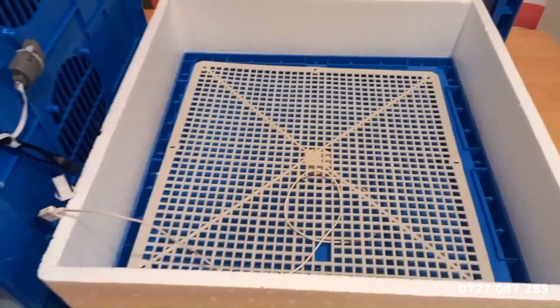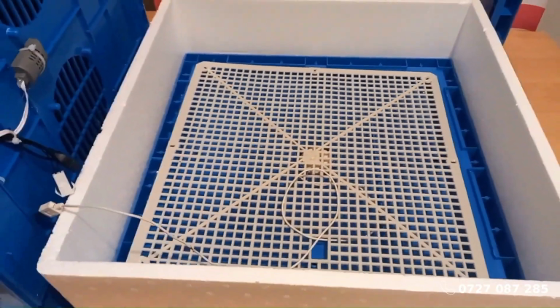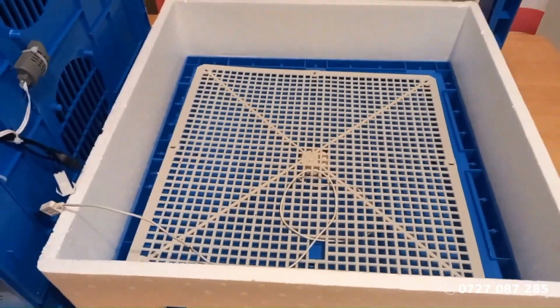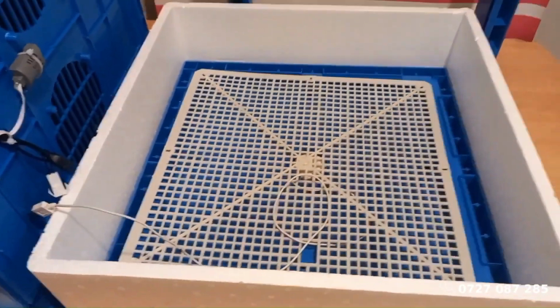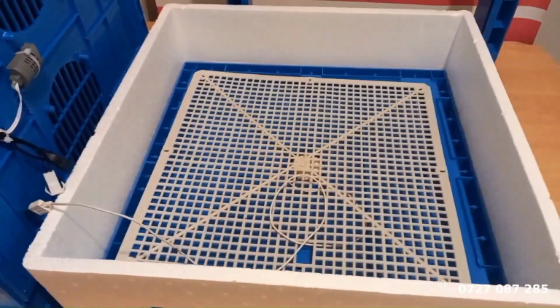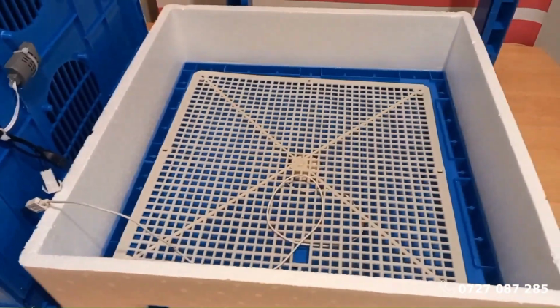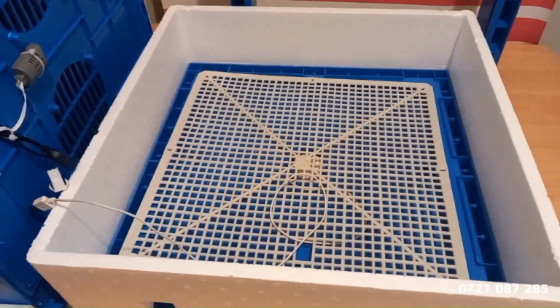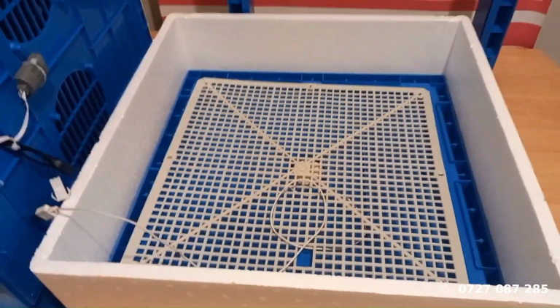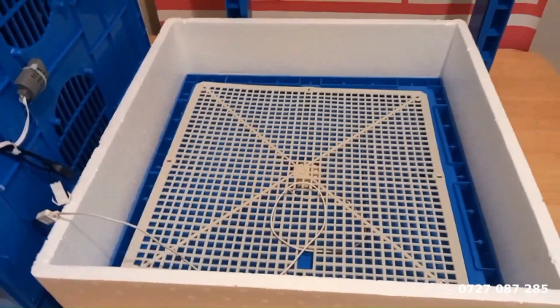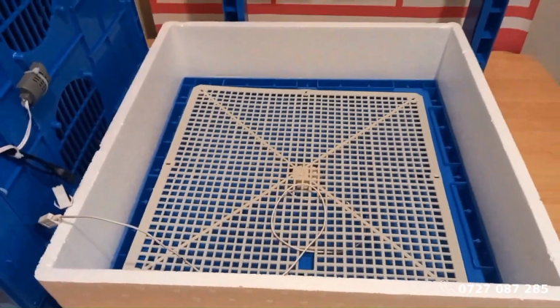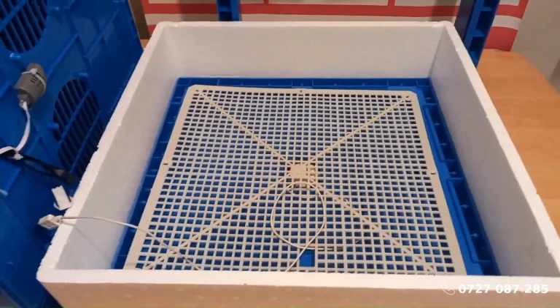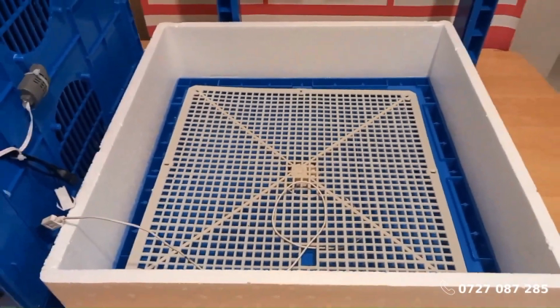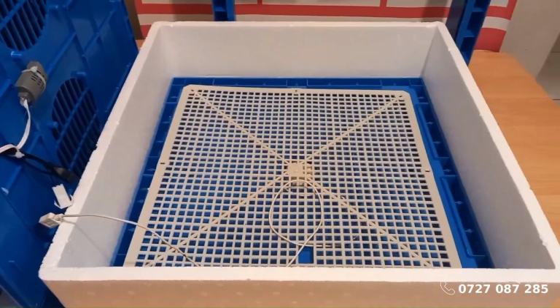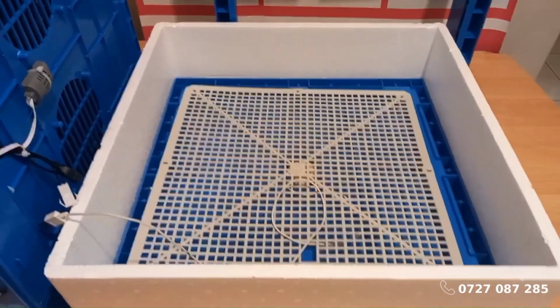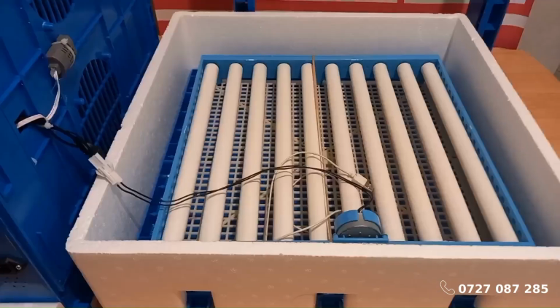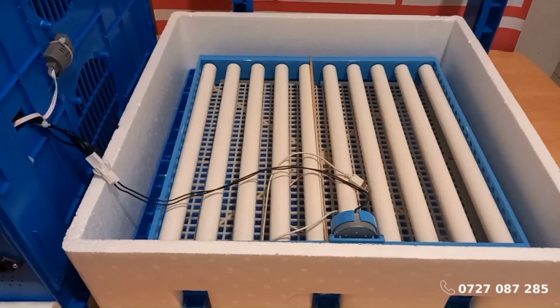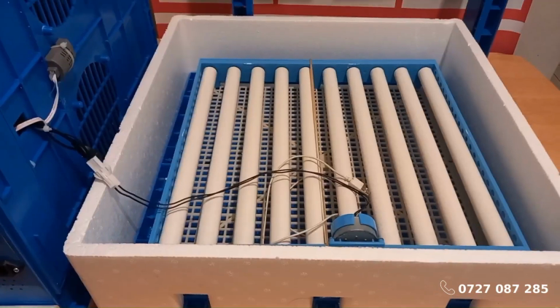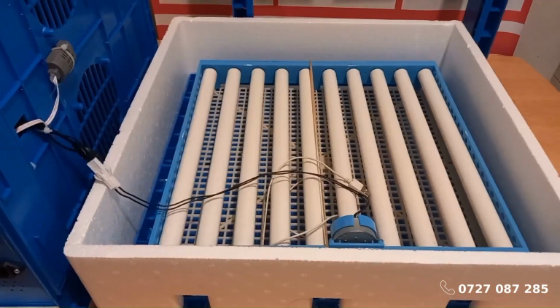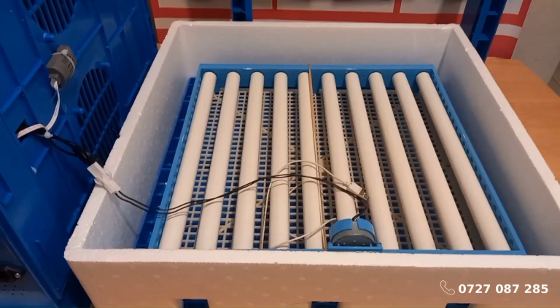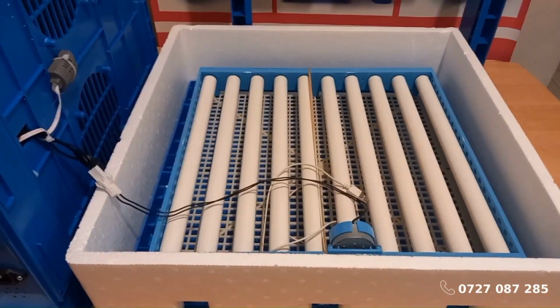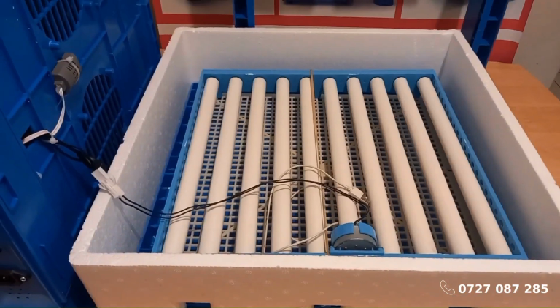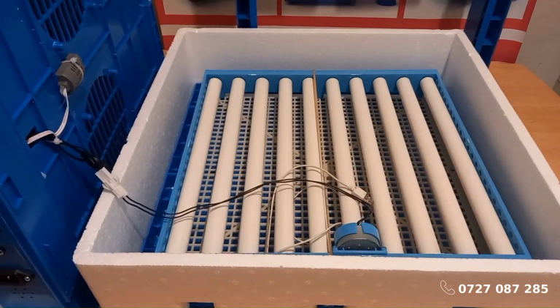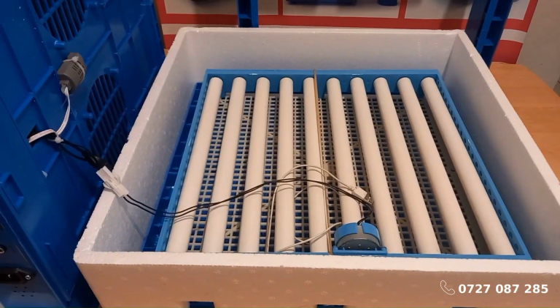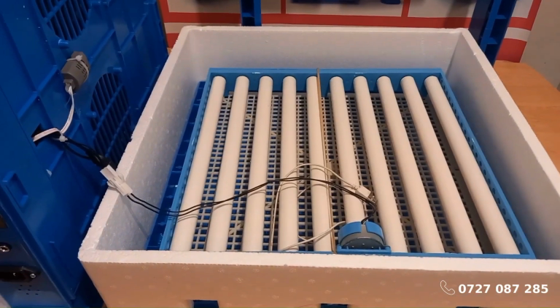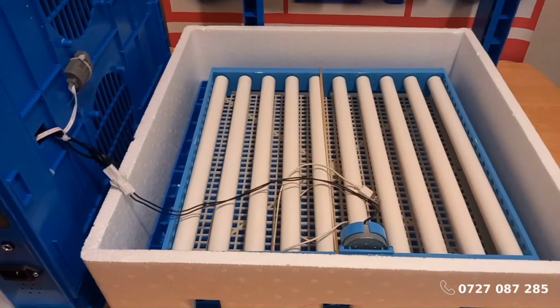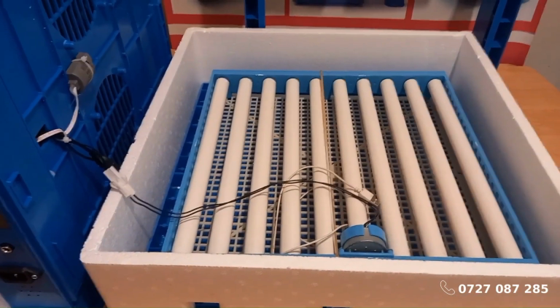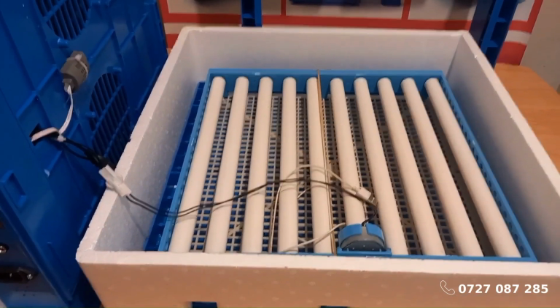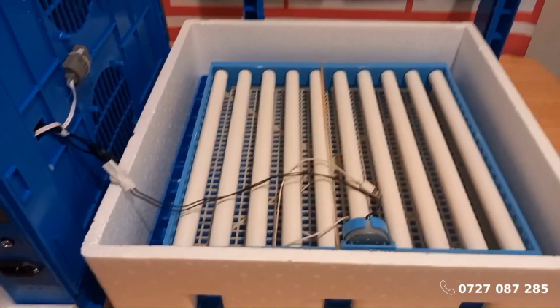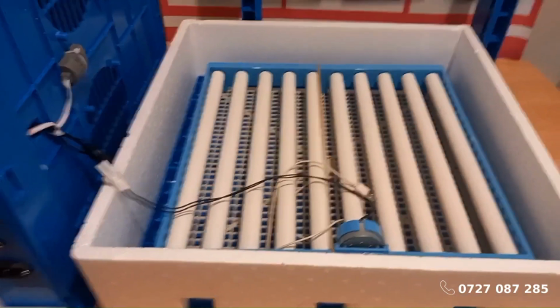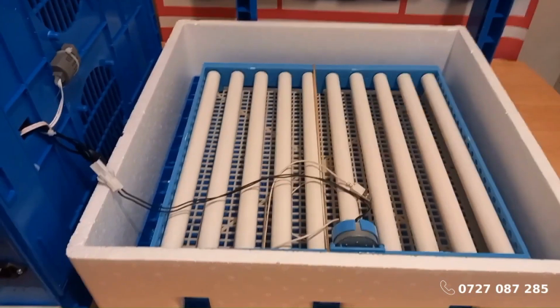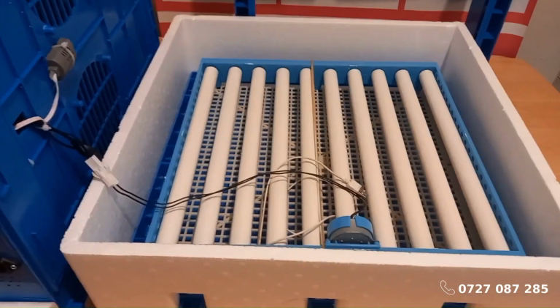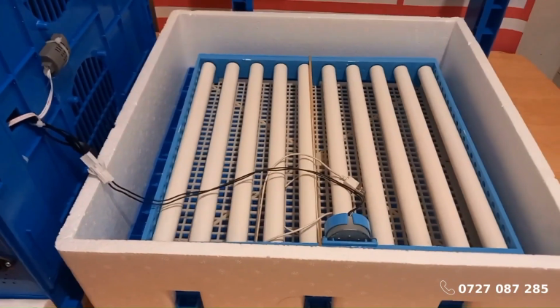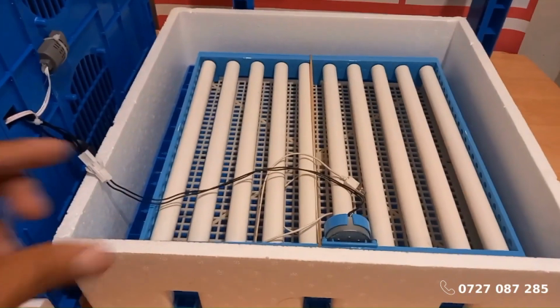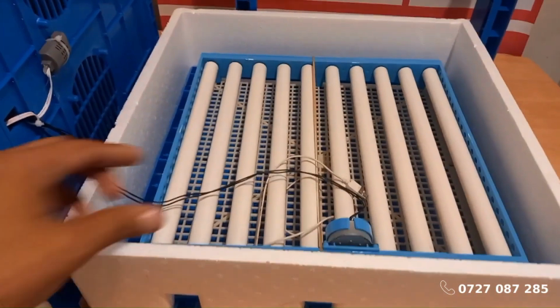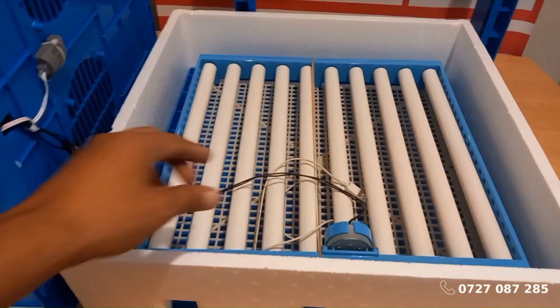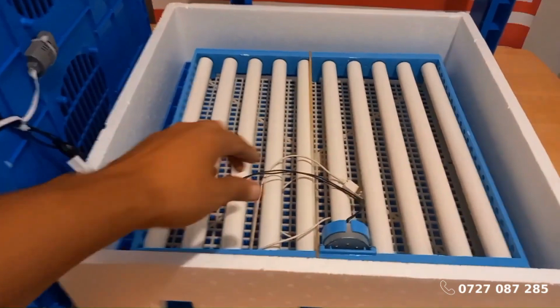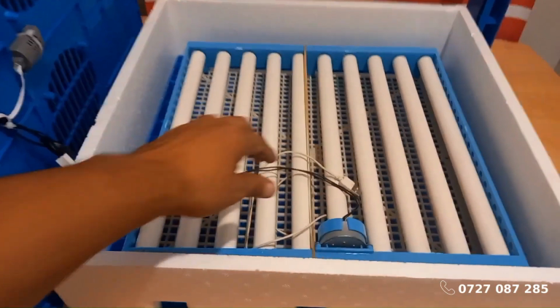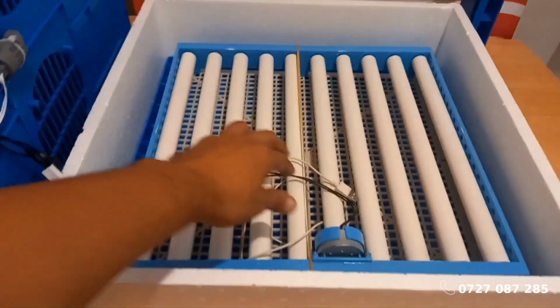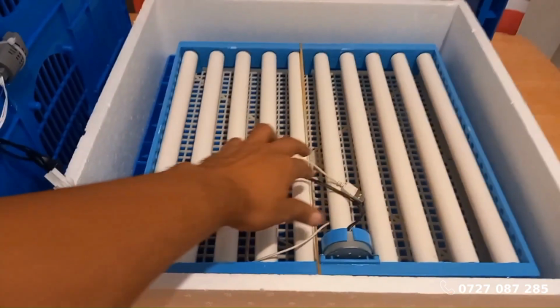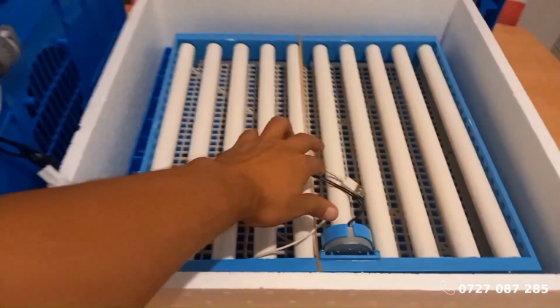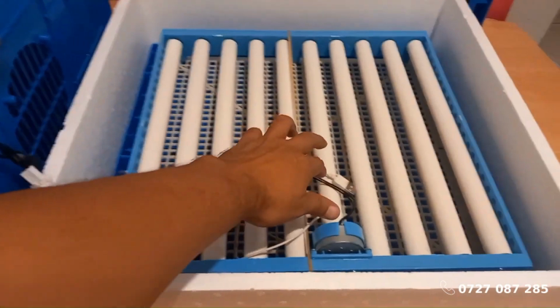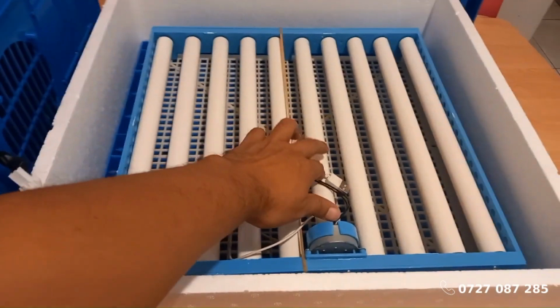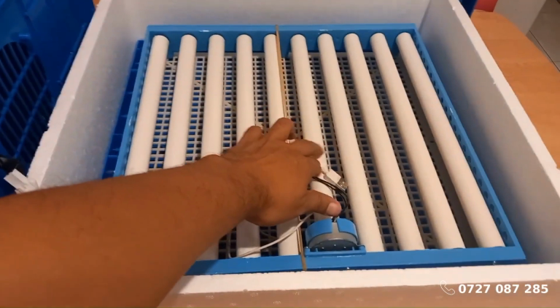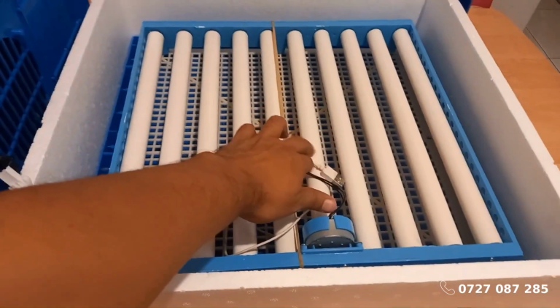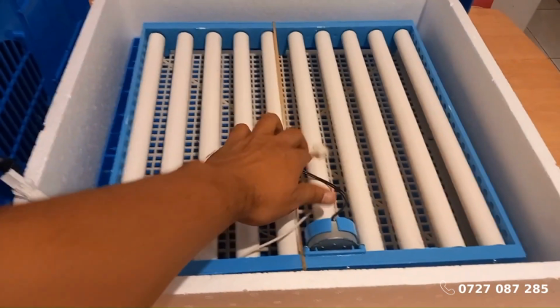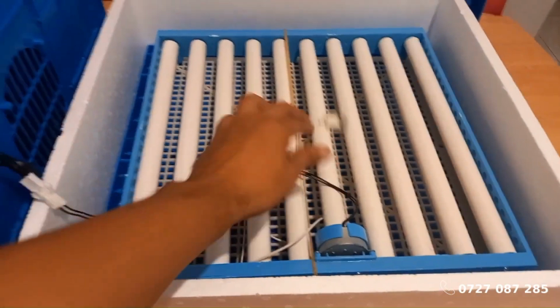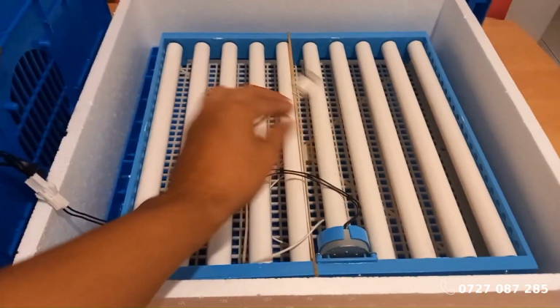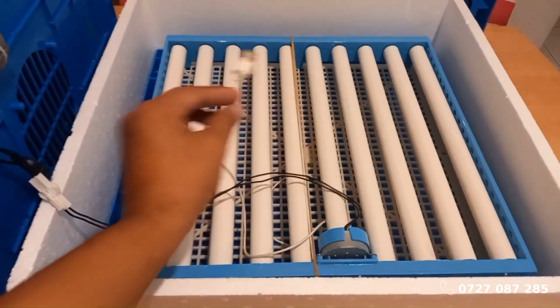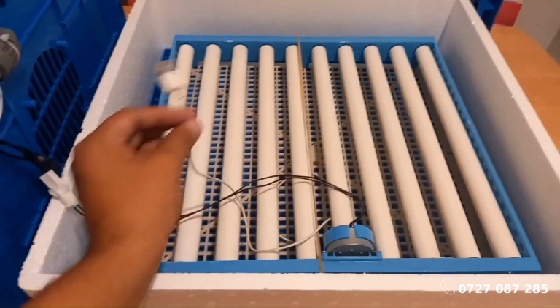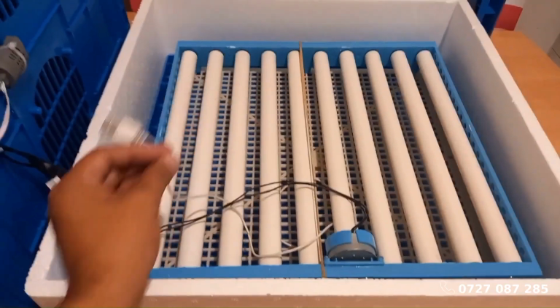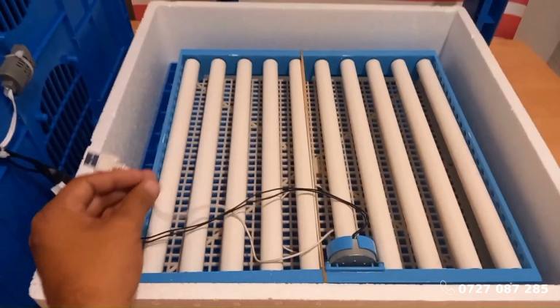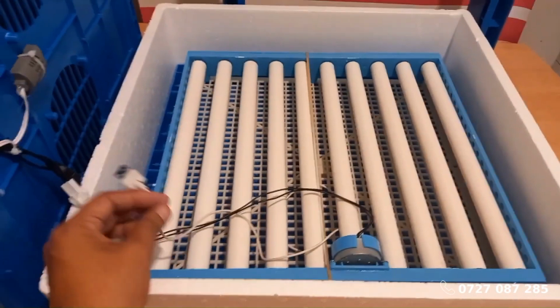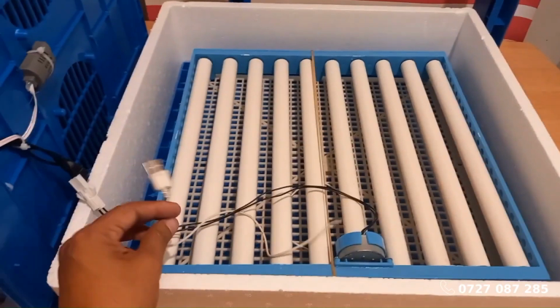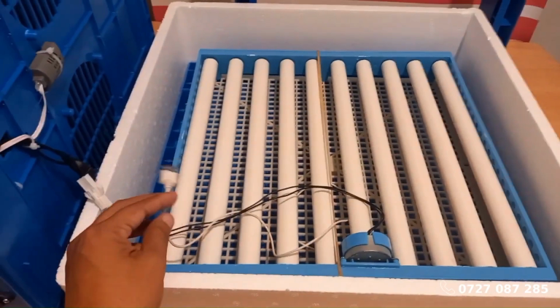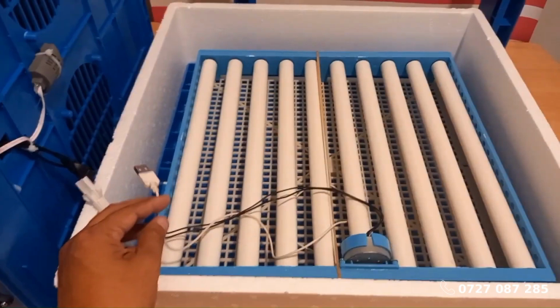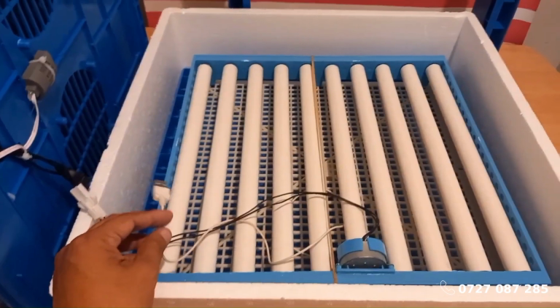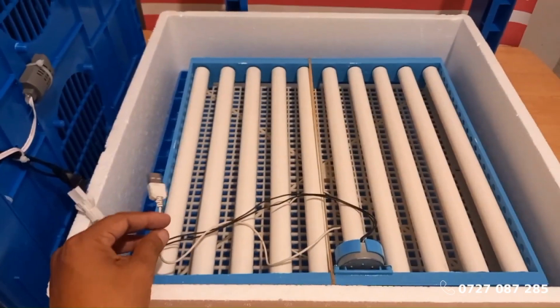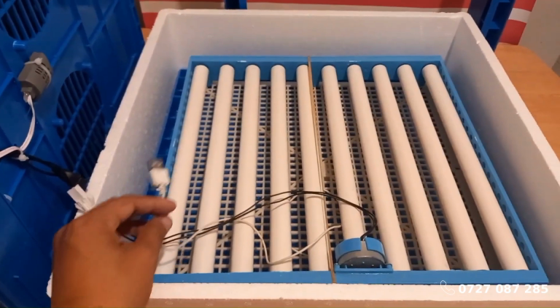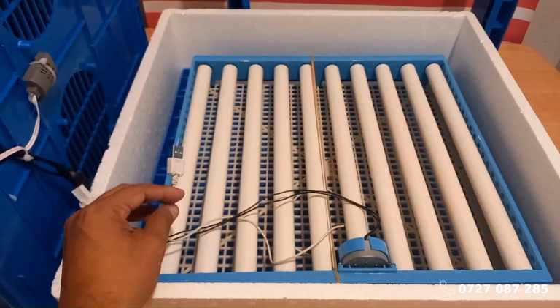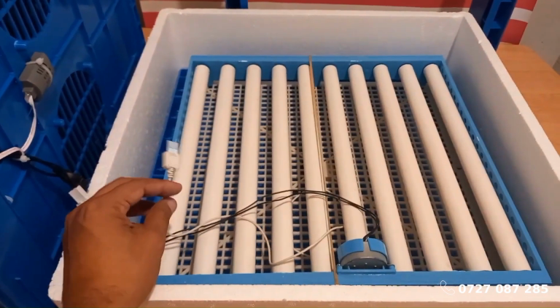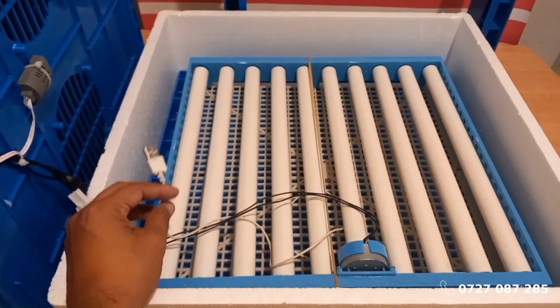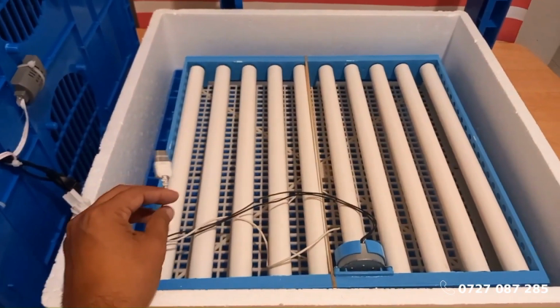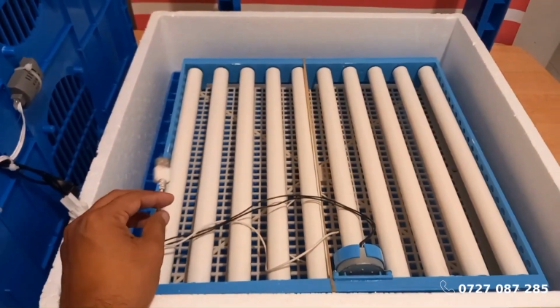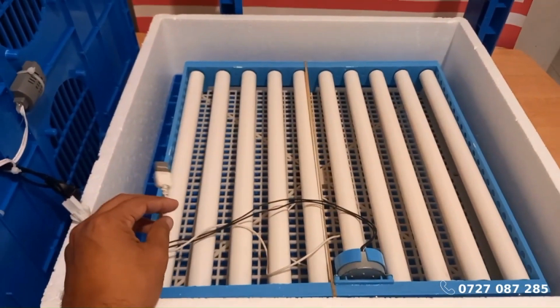Final check: Once all the eggs are in place, double-check that the trays are secure and the motor connection is stable.